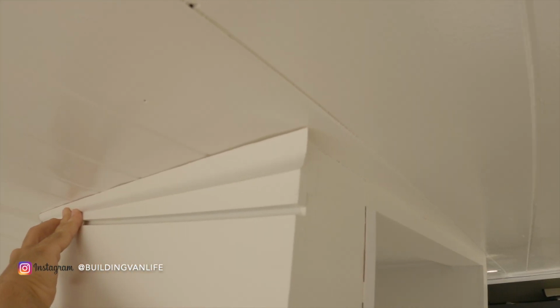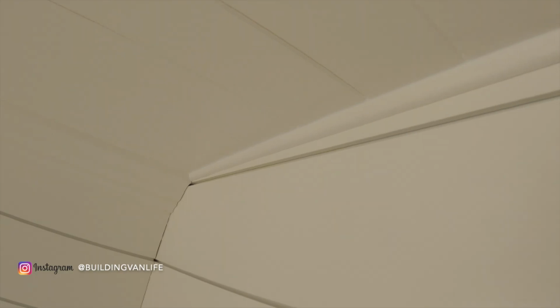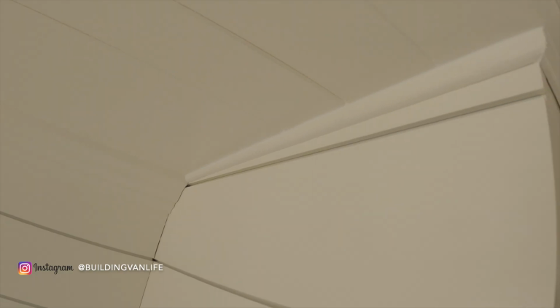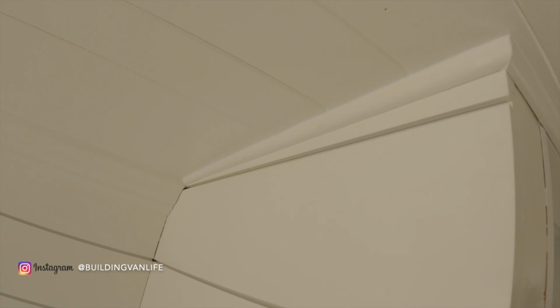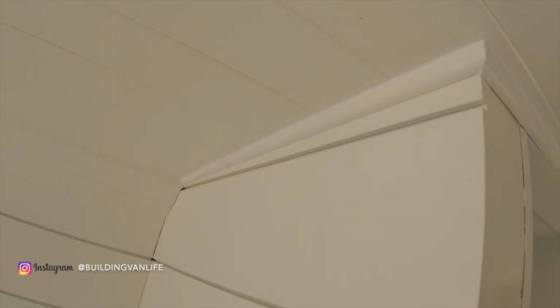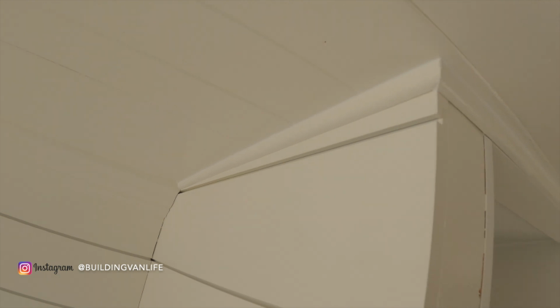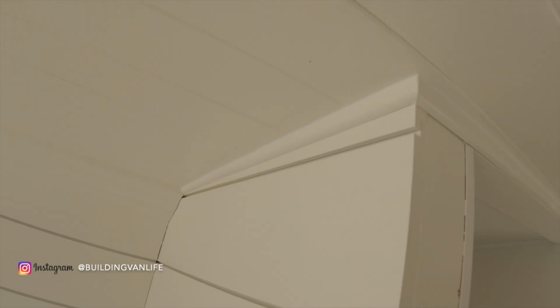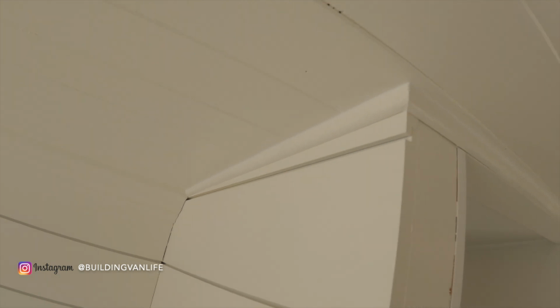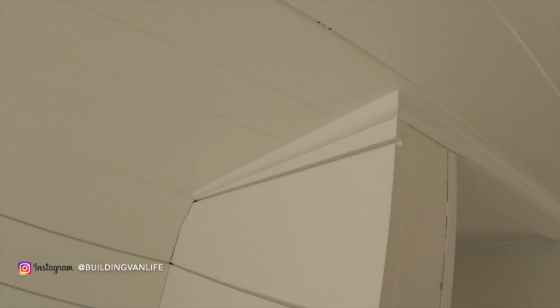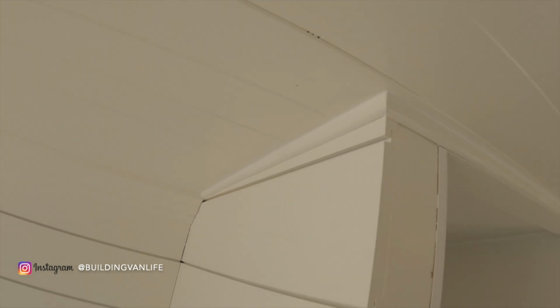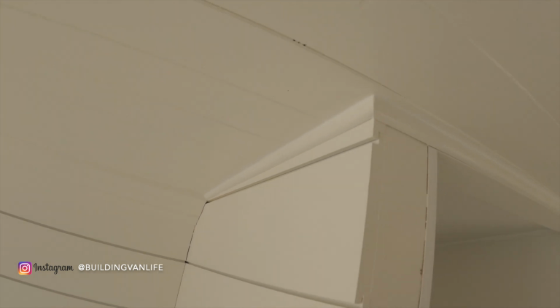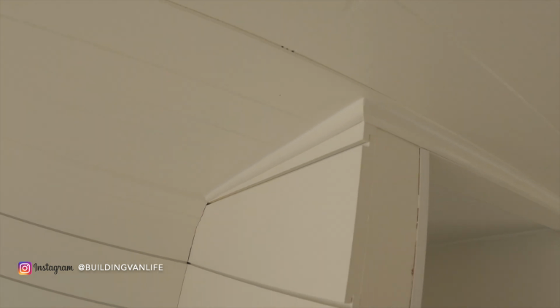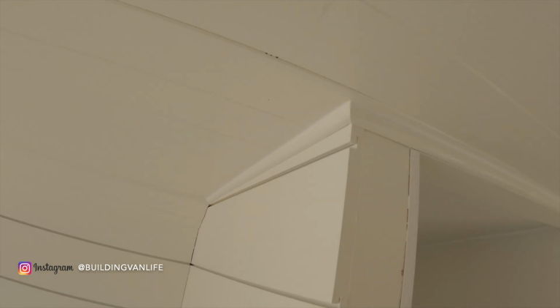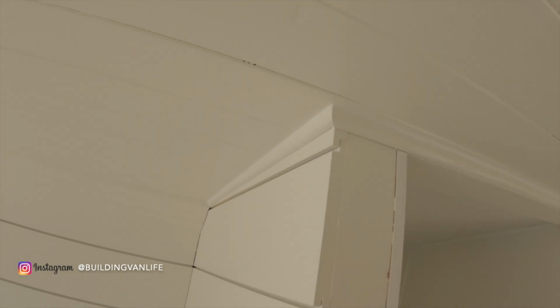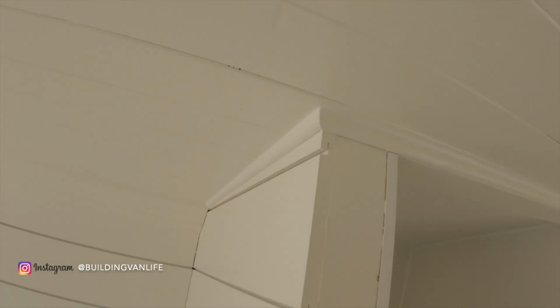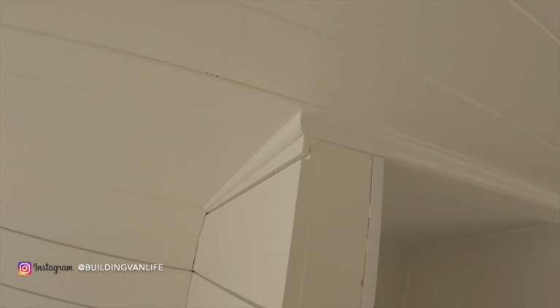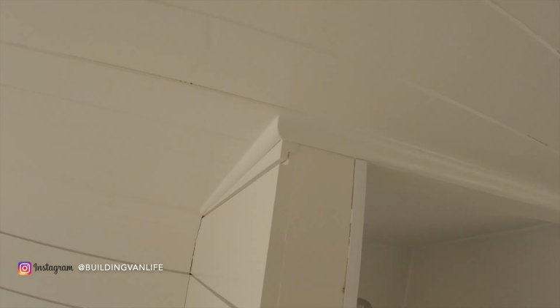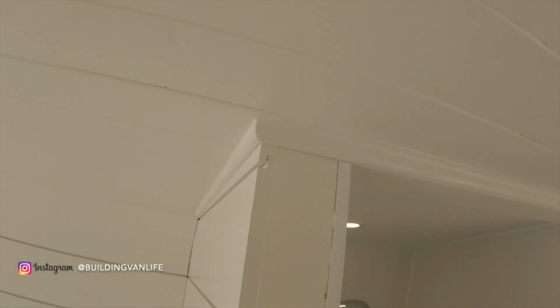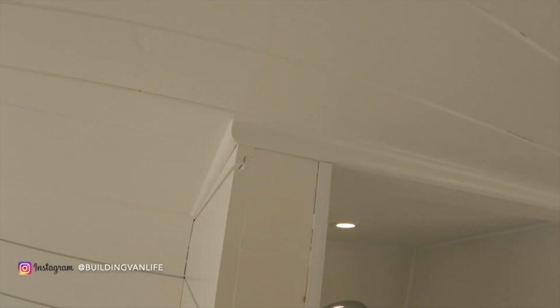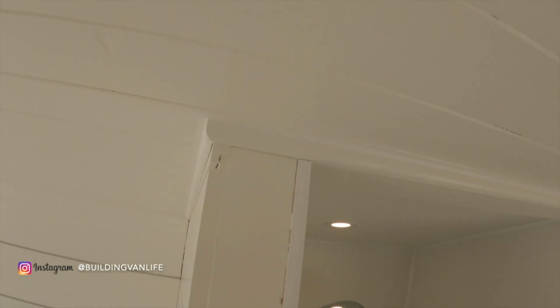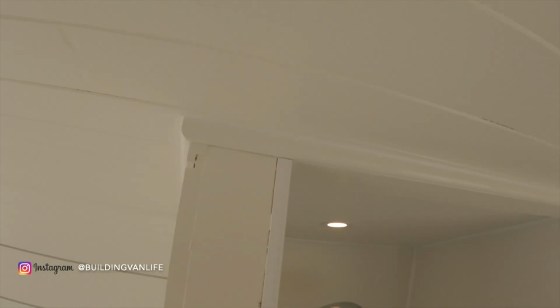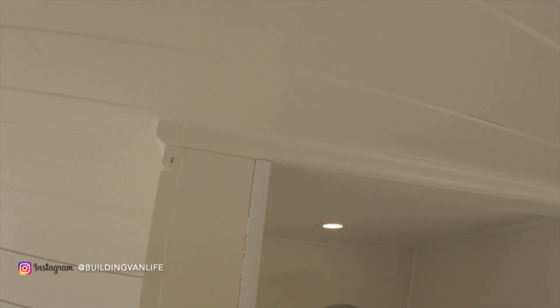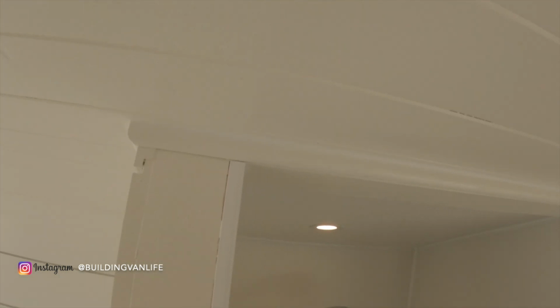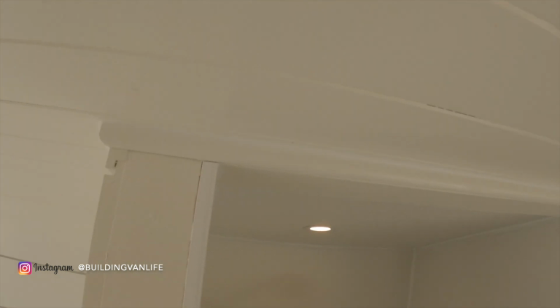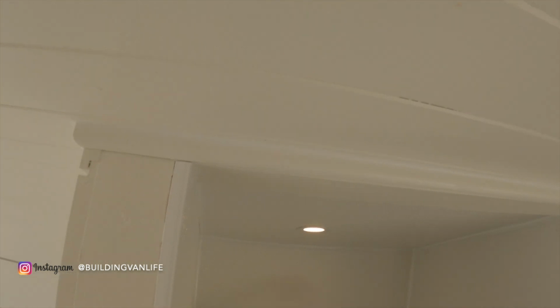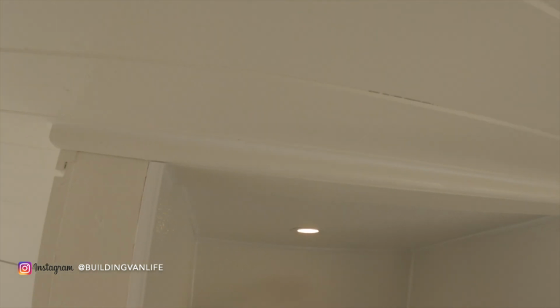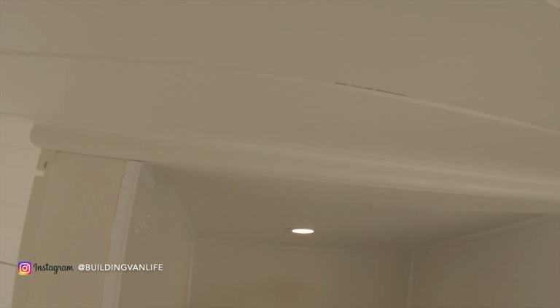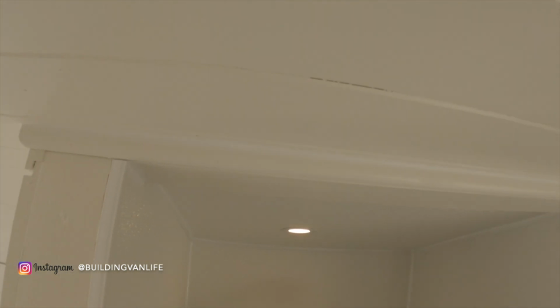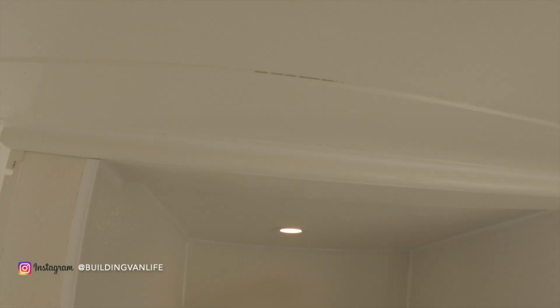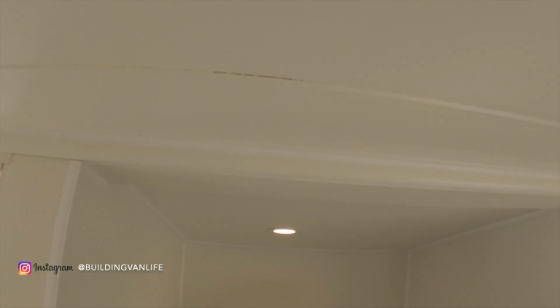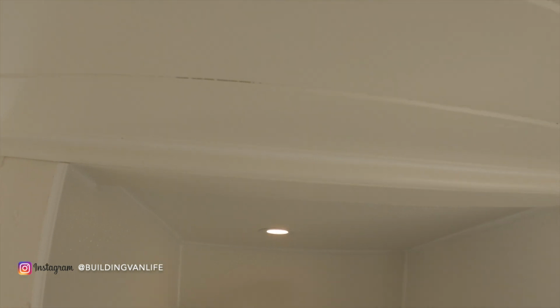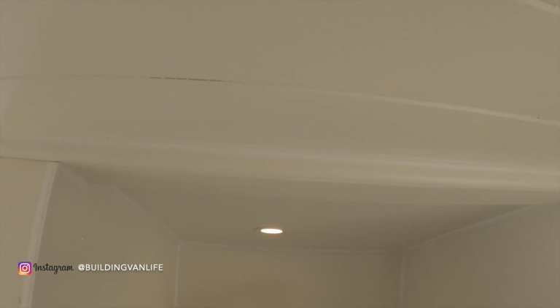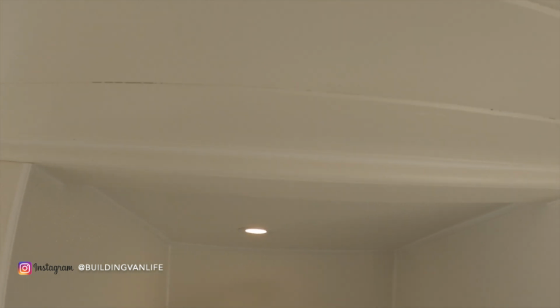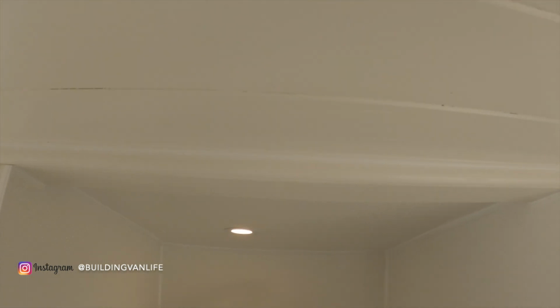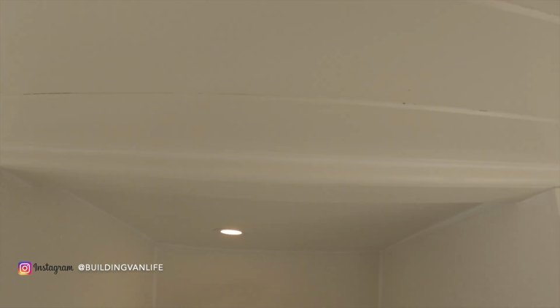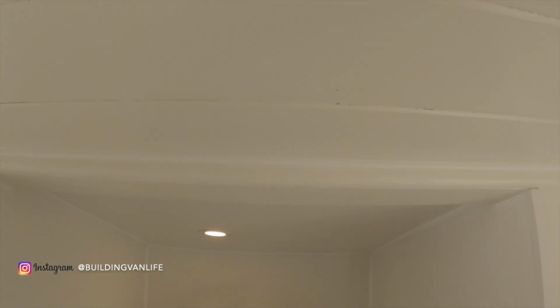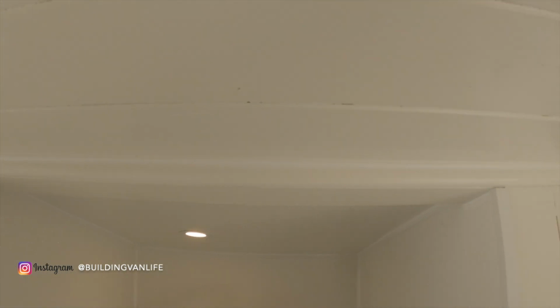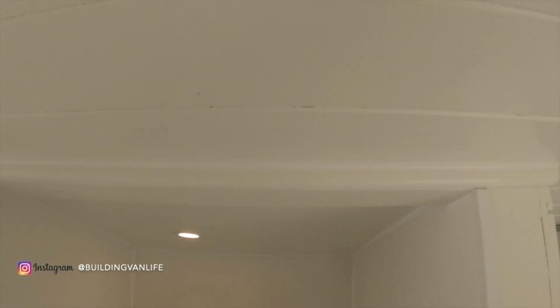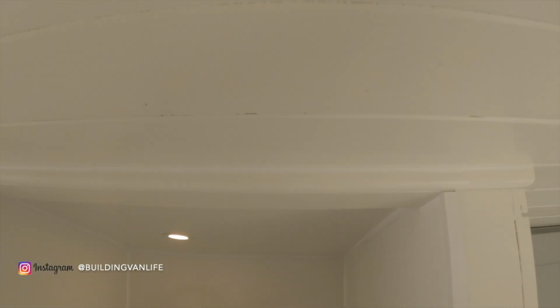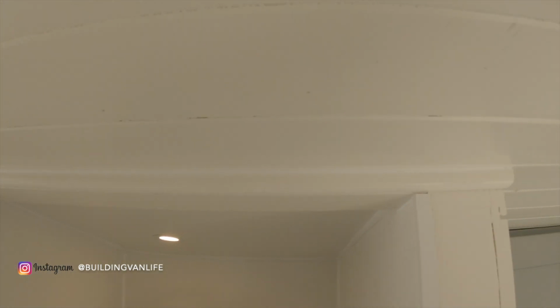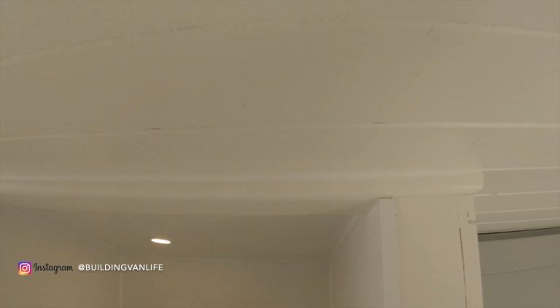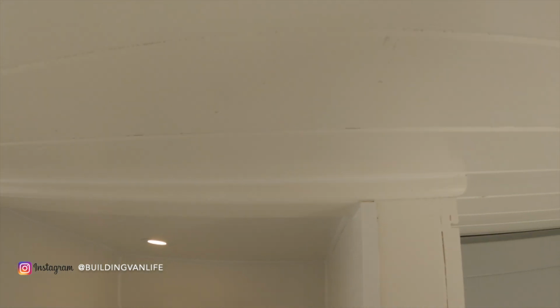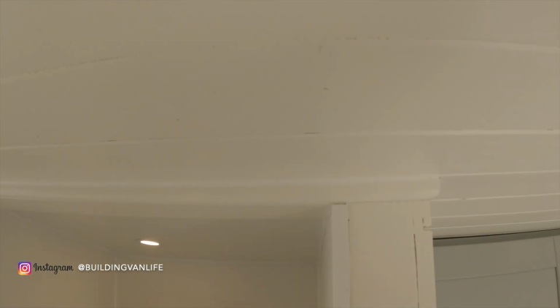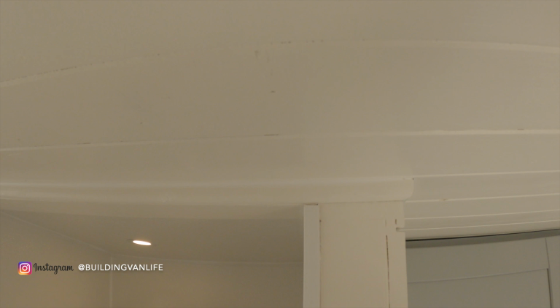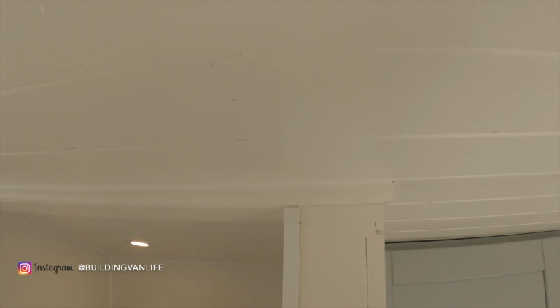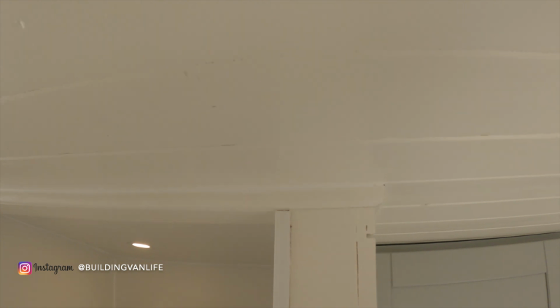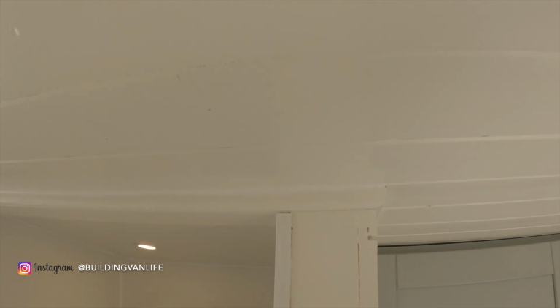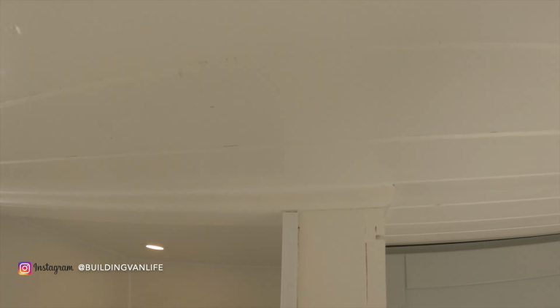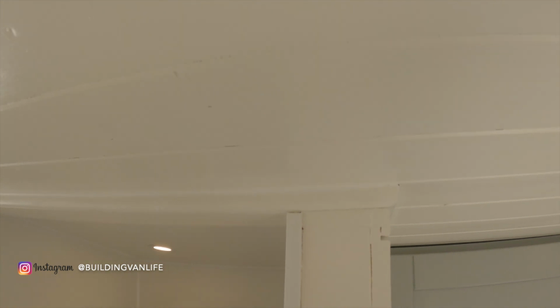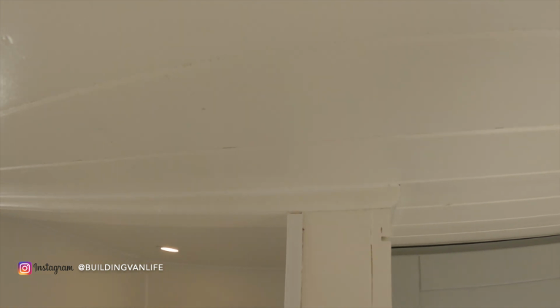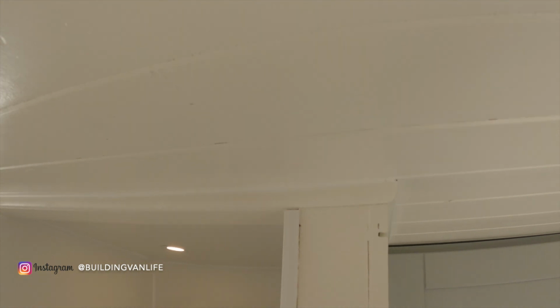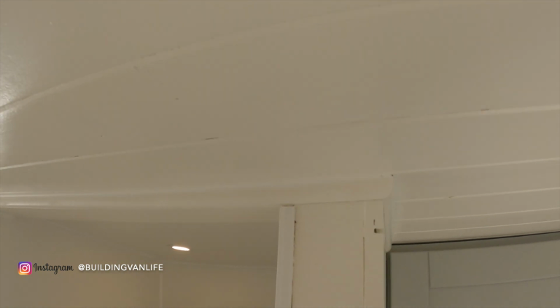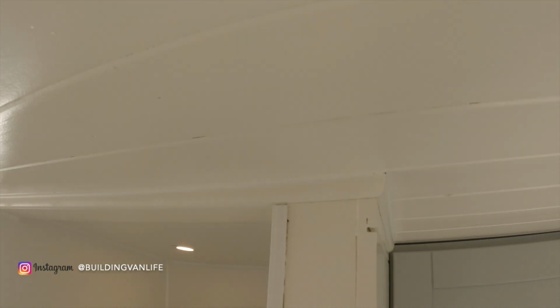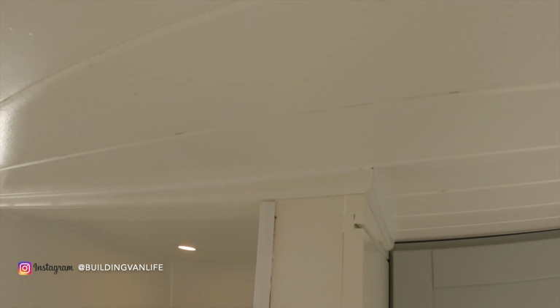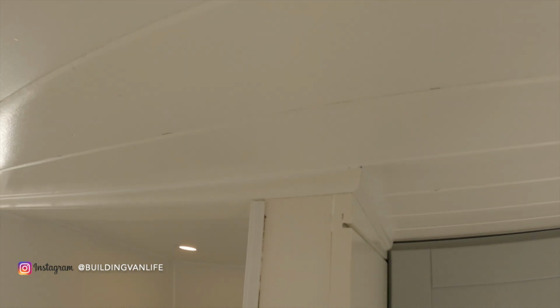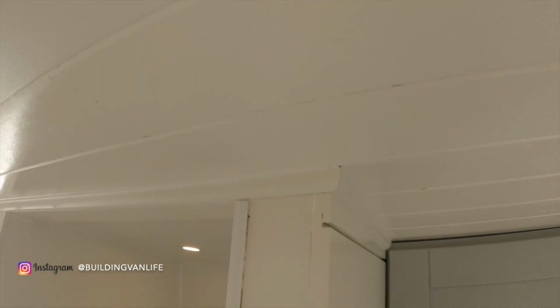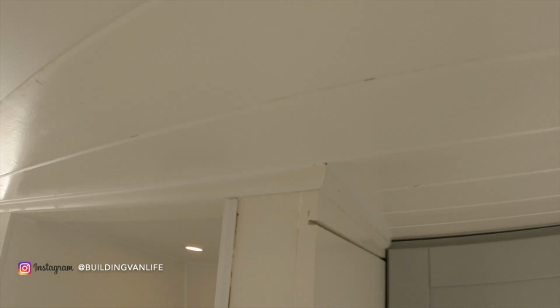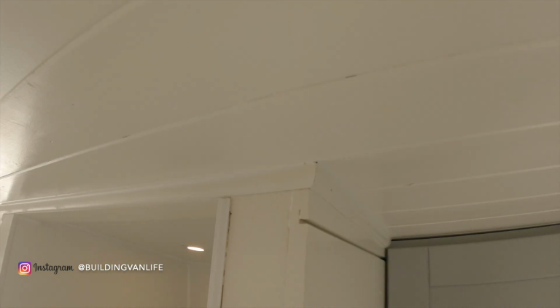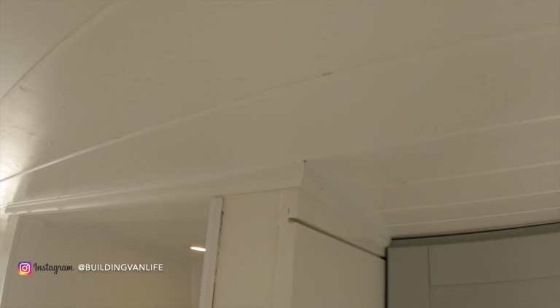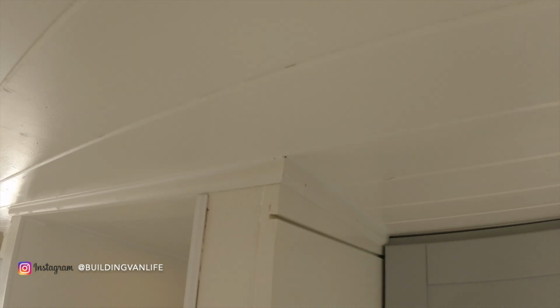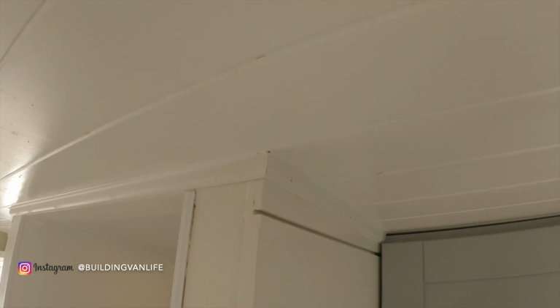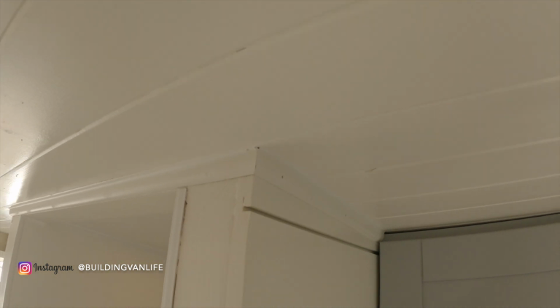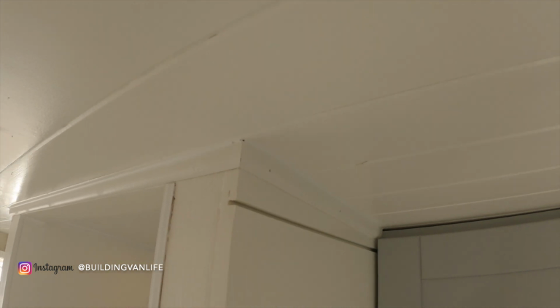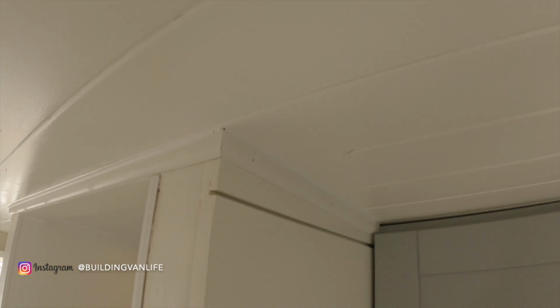Here's what it looks like after it's all installed. I just need to give it one more coat of paint, but this is pretty much what it's going to look like.